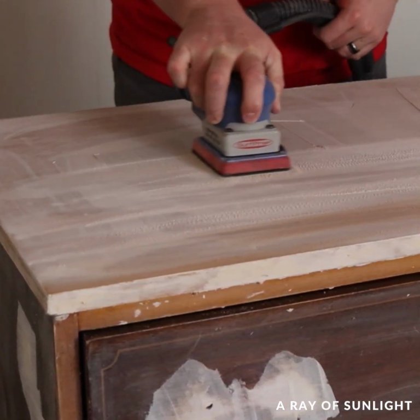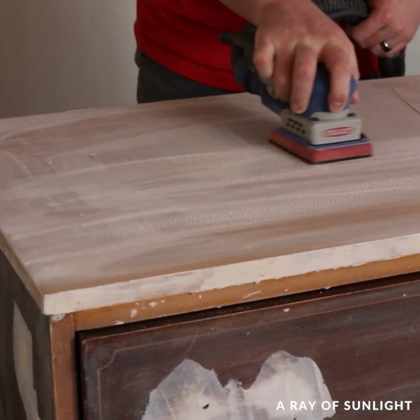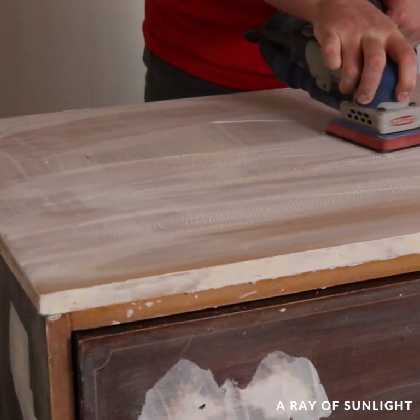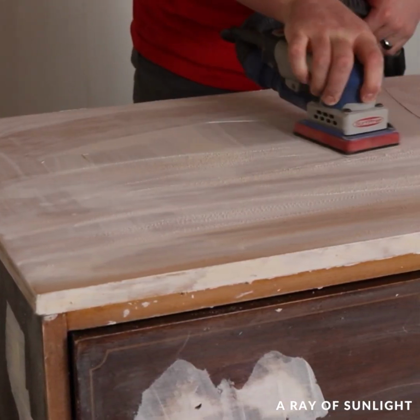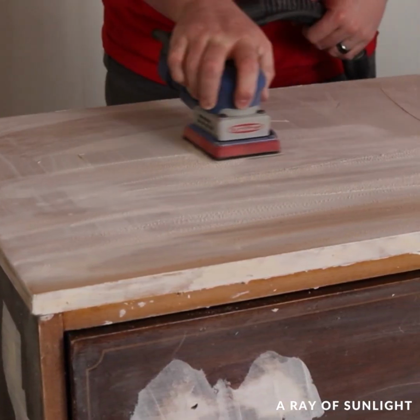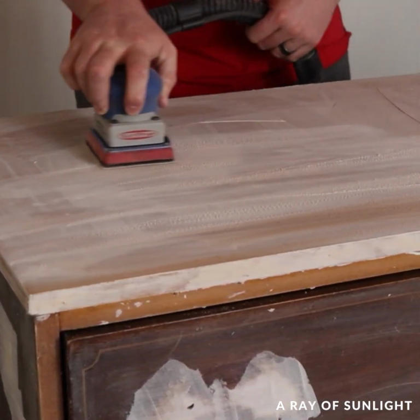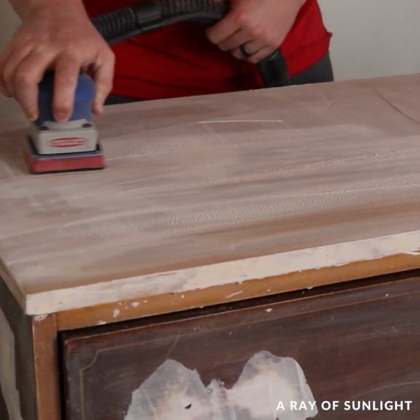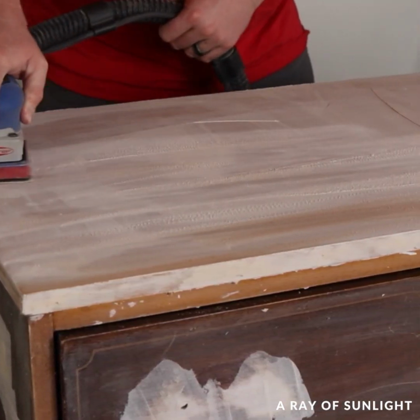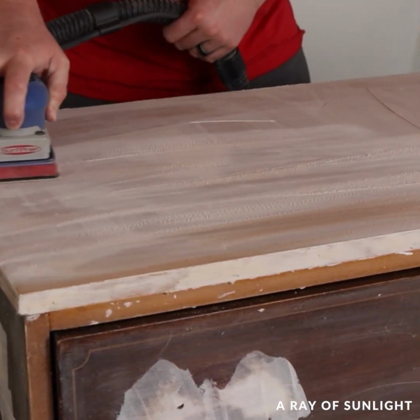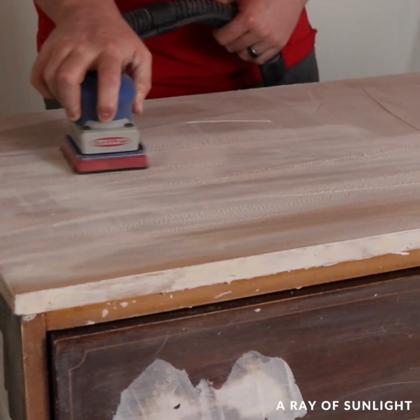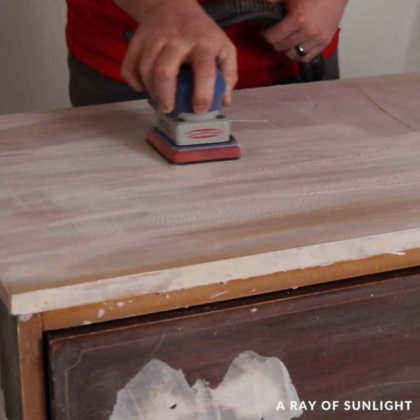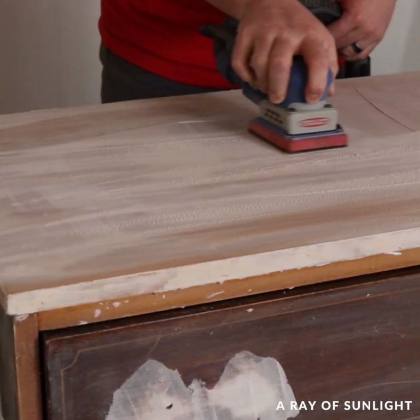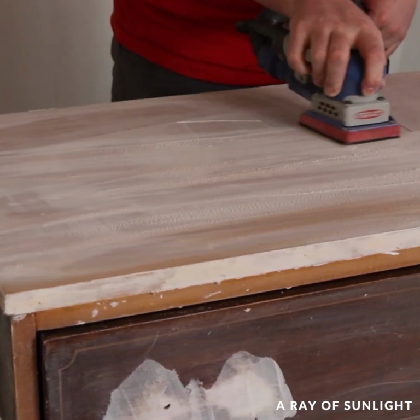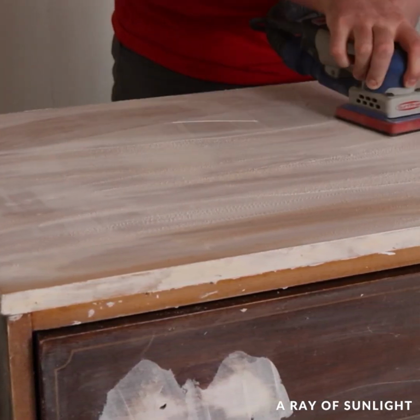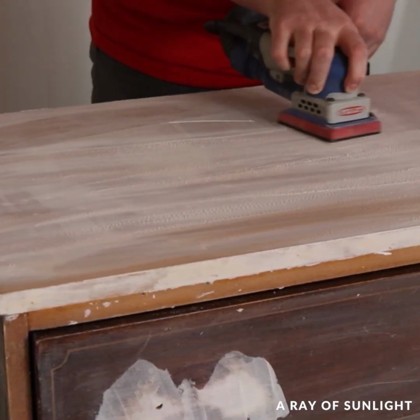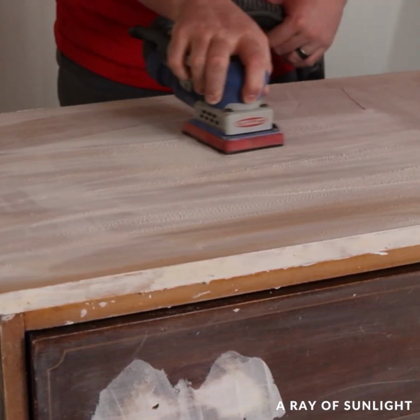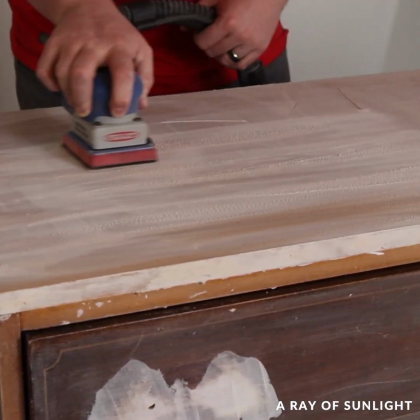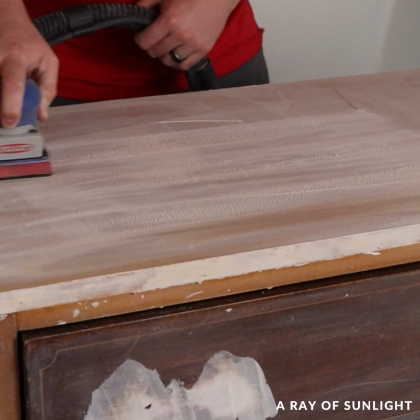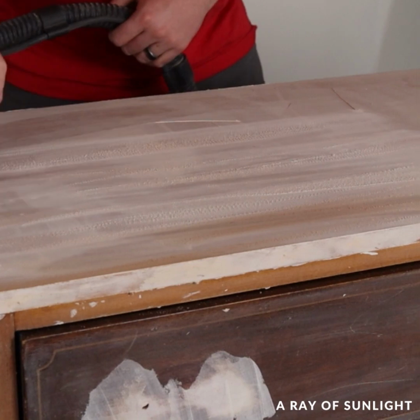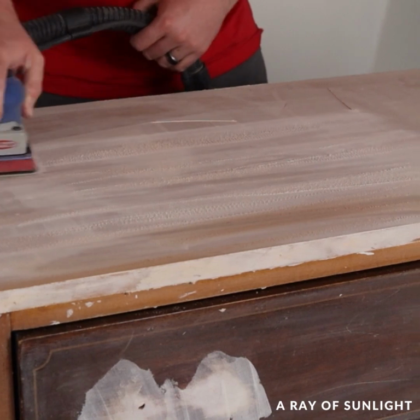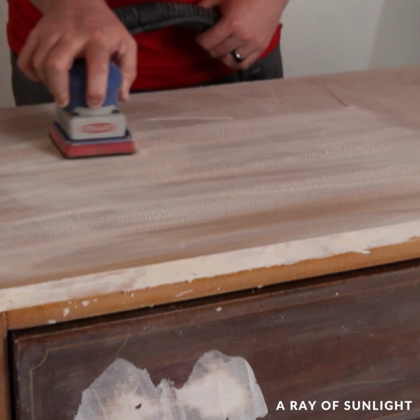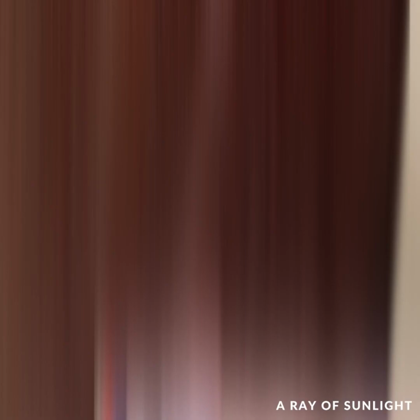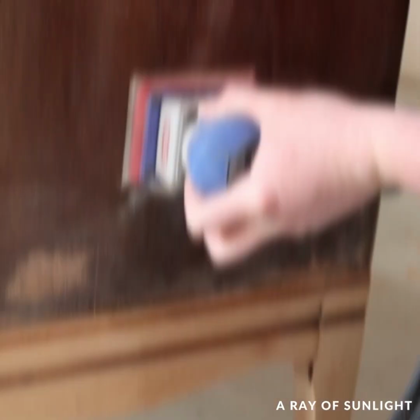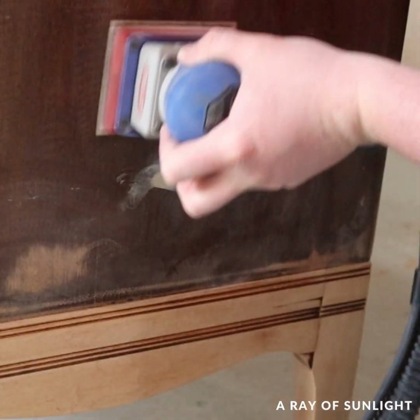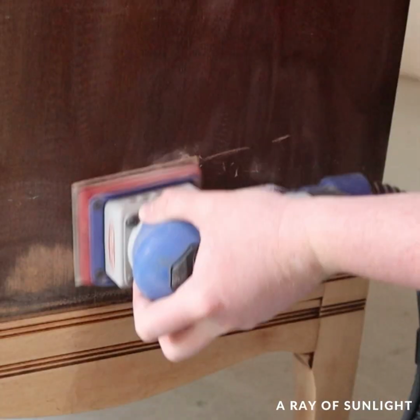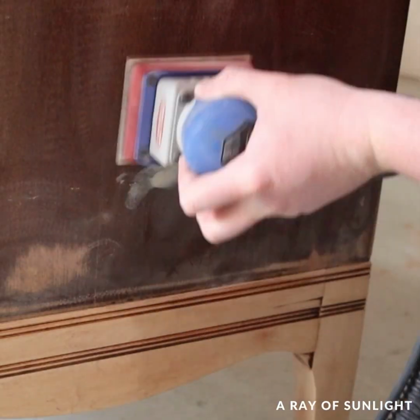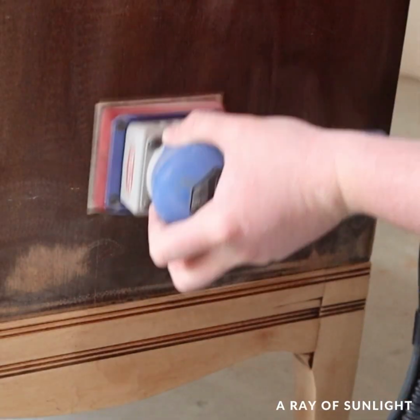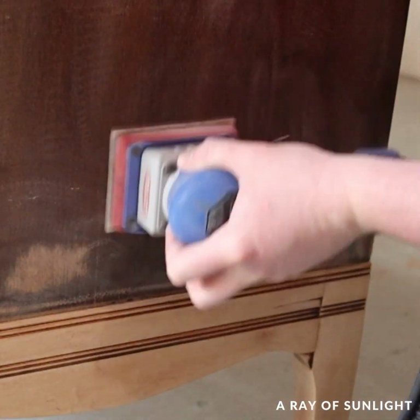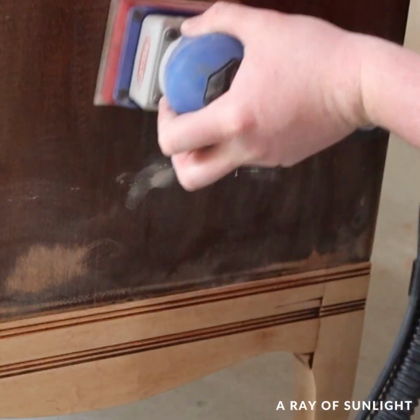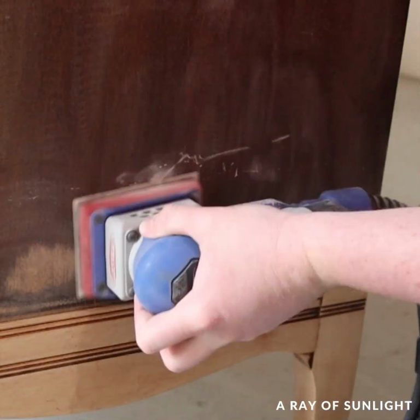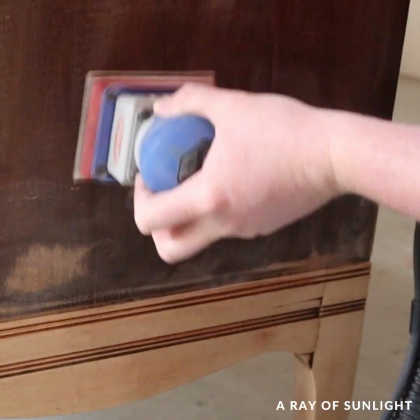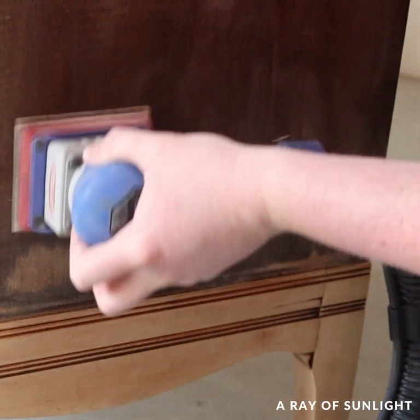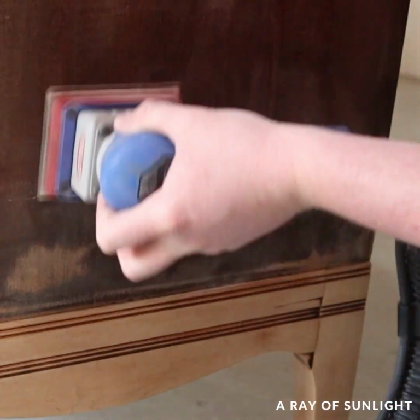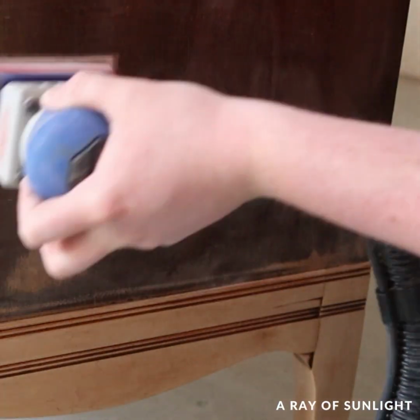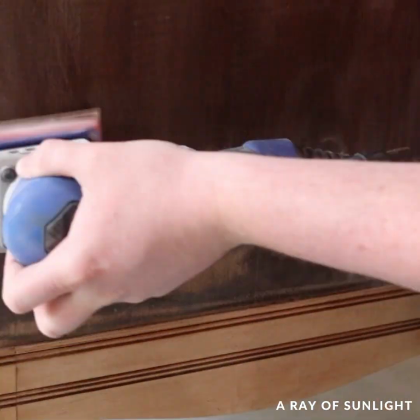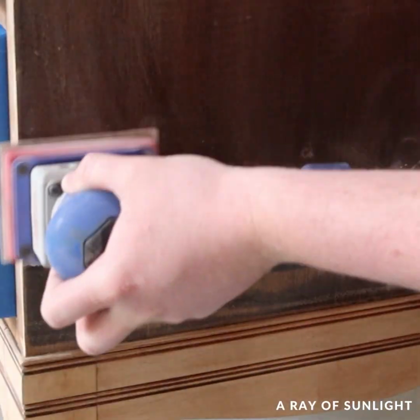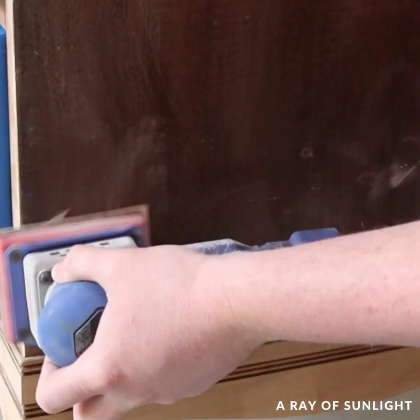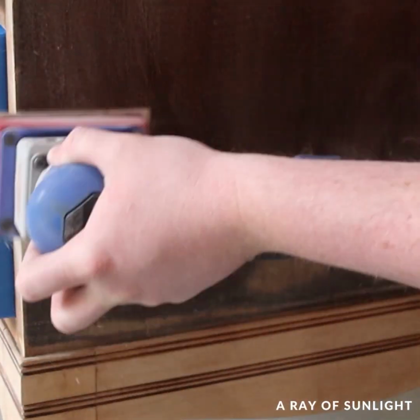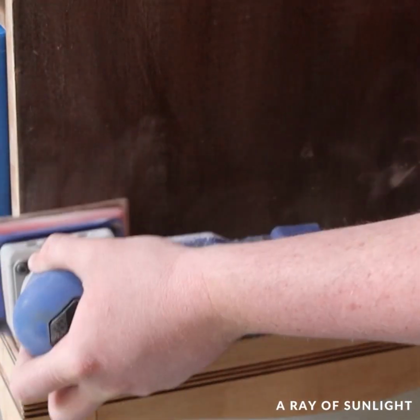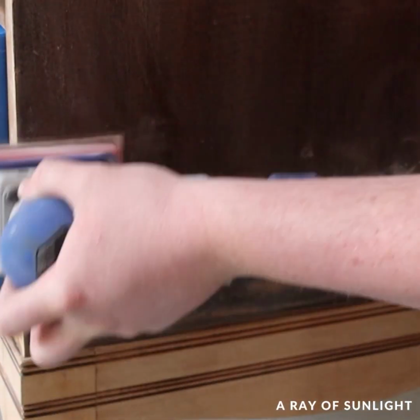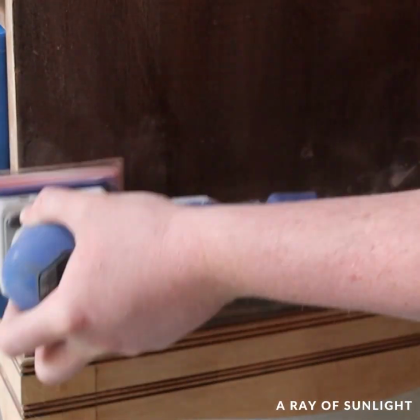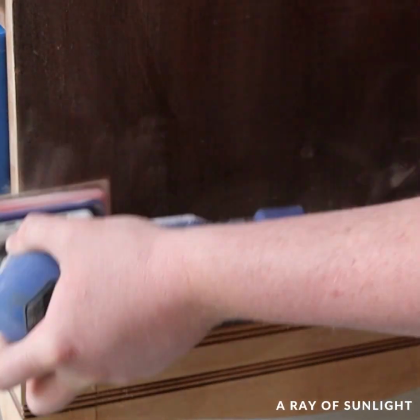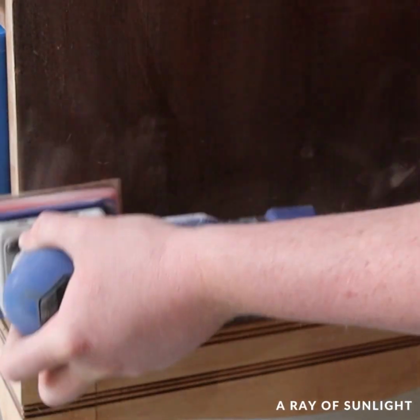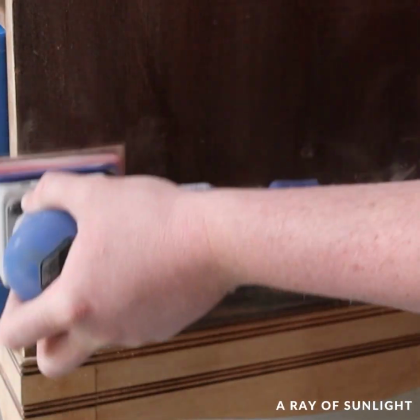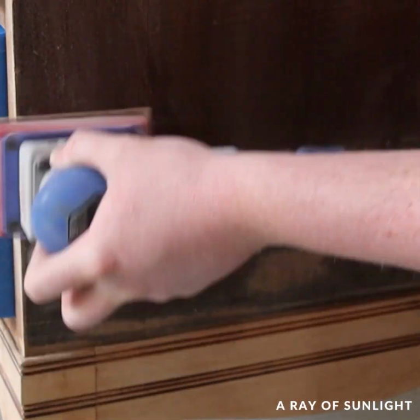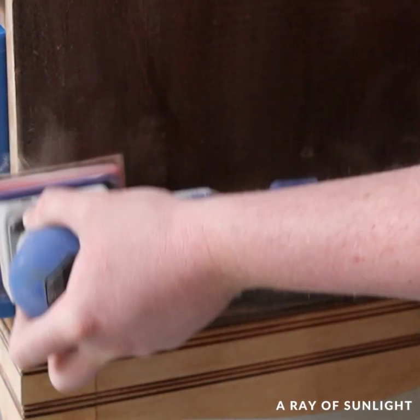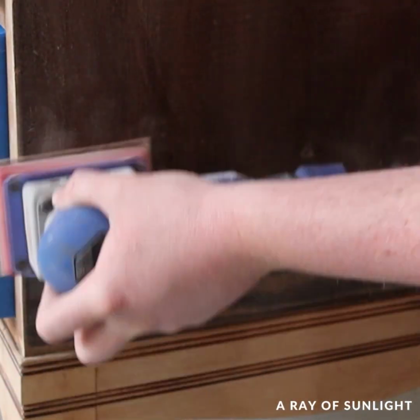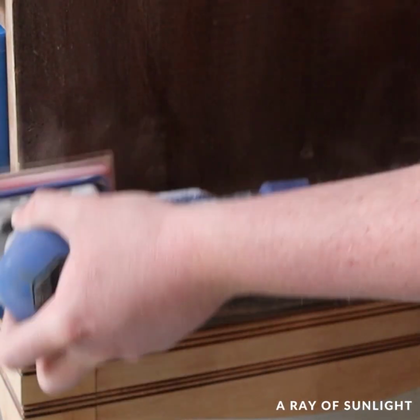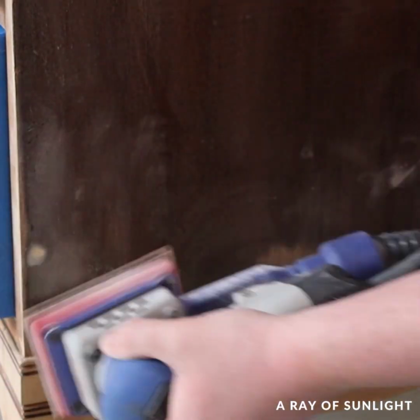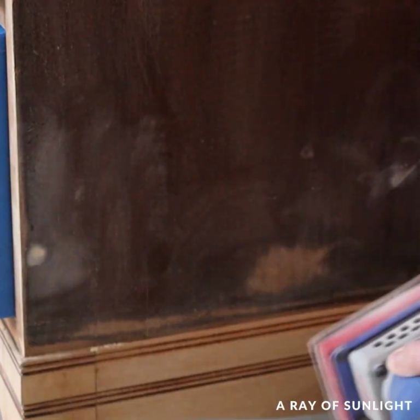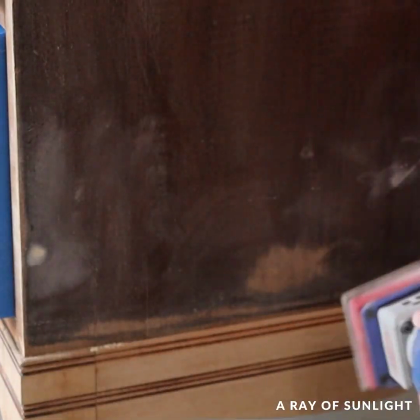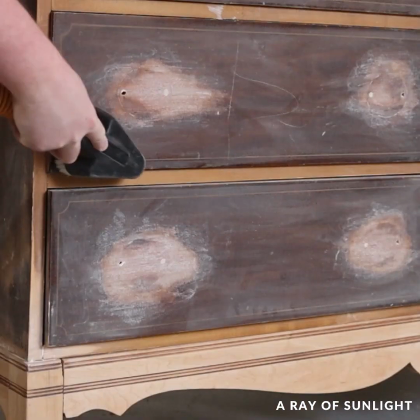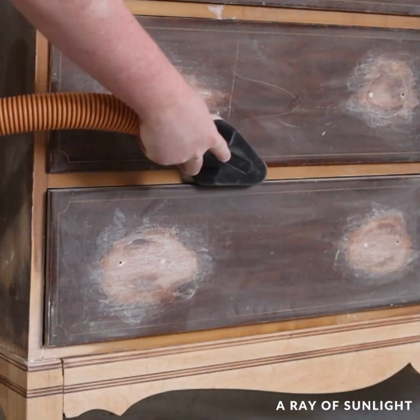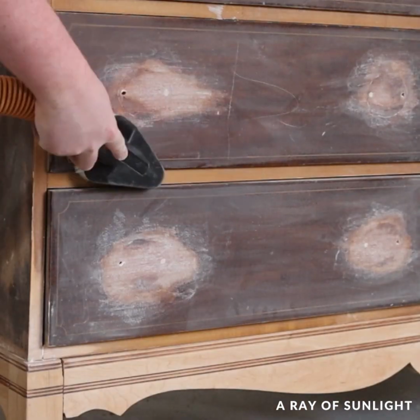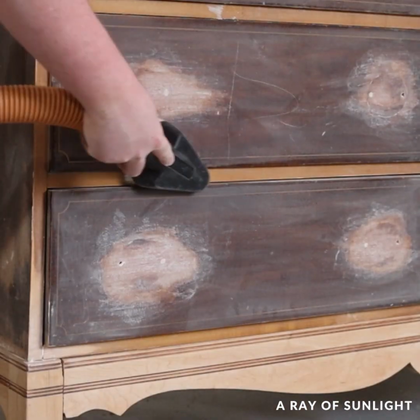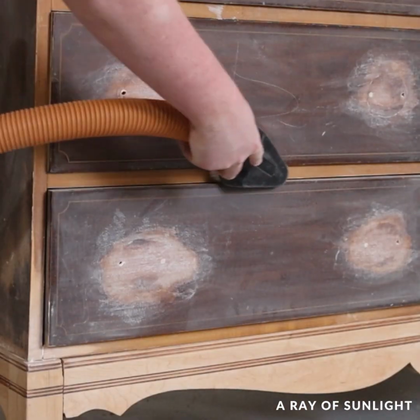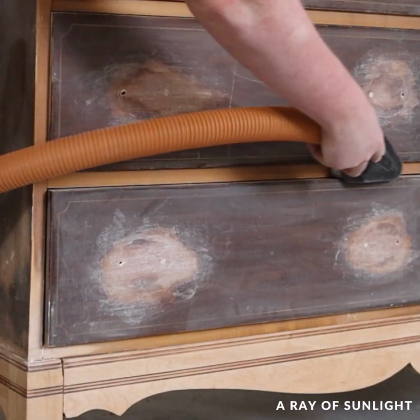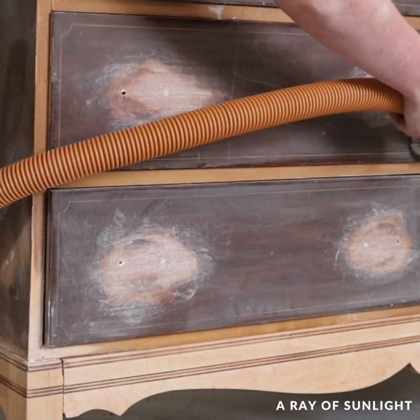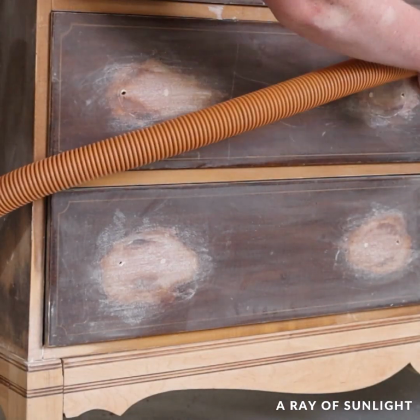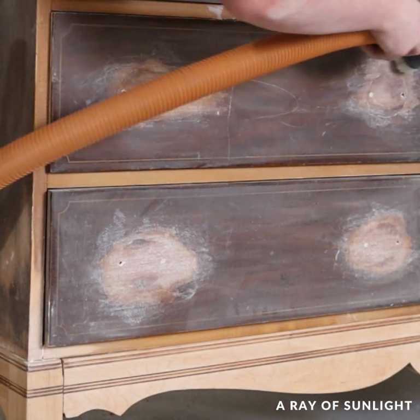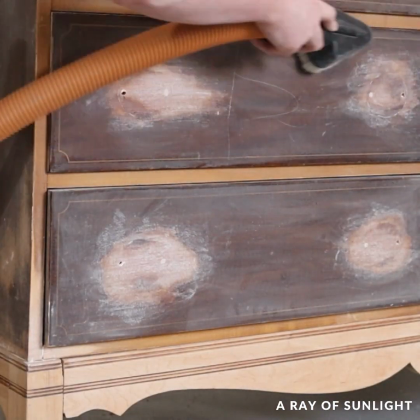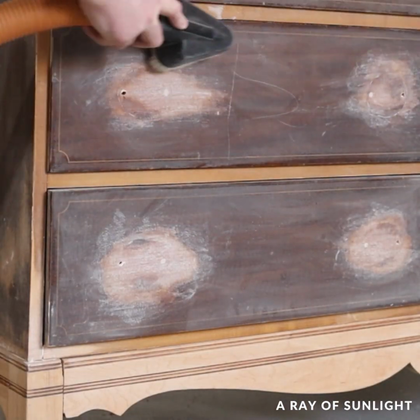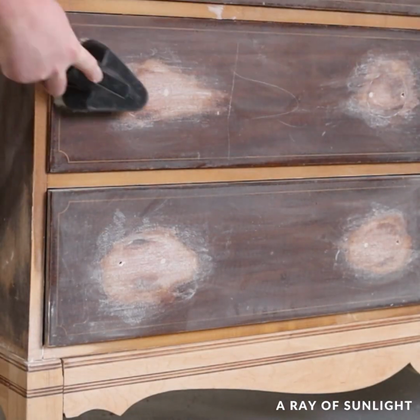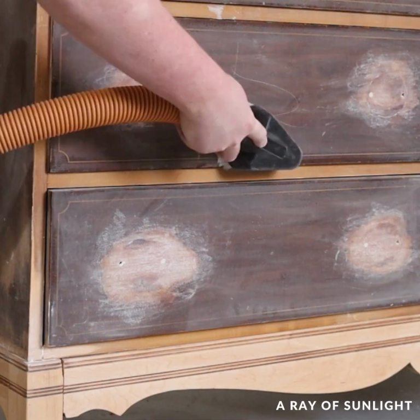So after all of that was dry, my husband sanded everything again and cleaned up all of the dust.